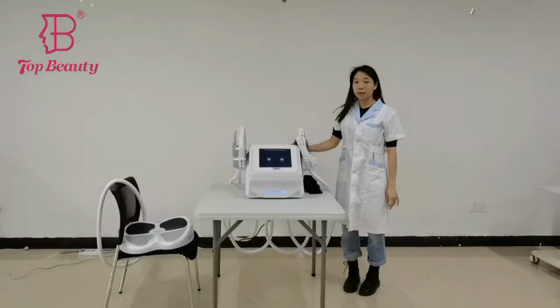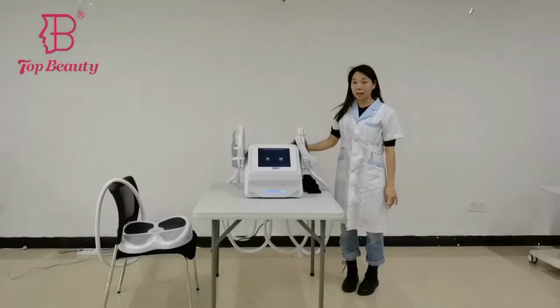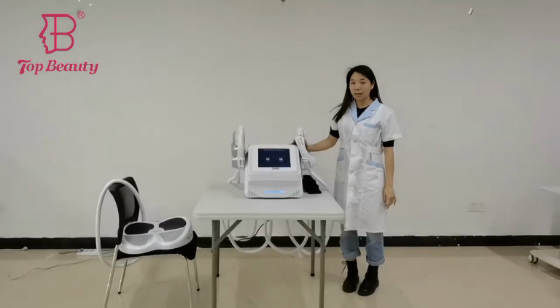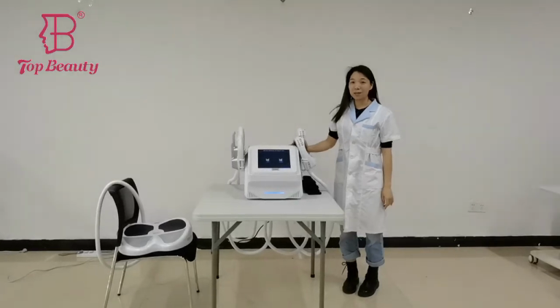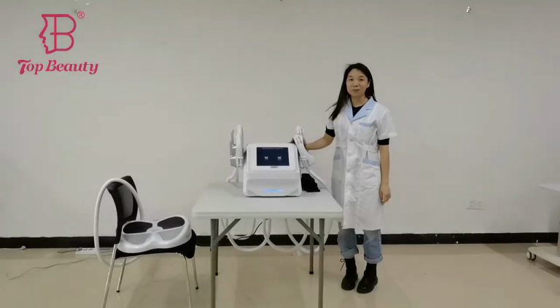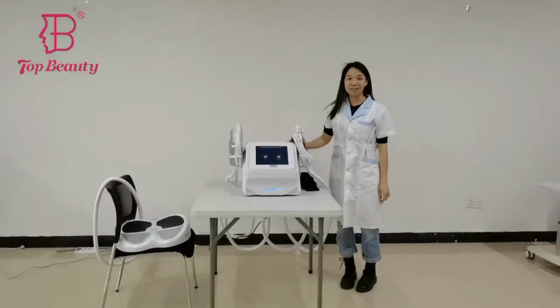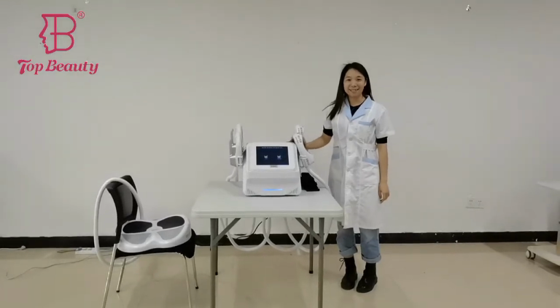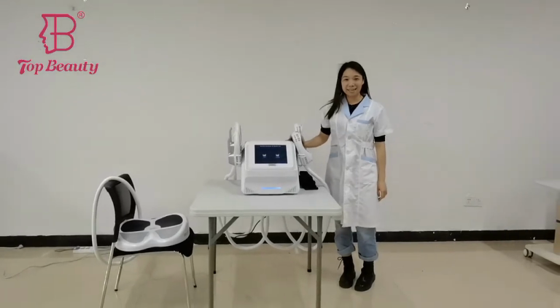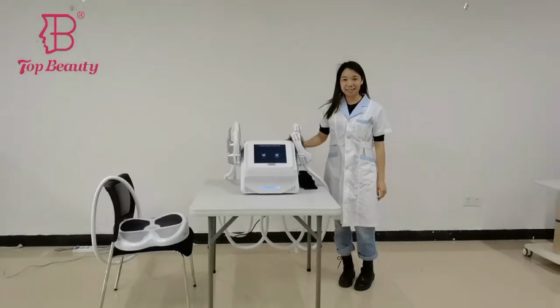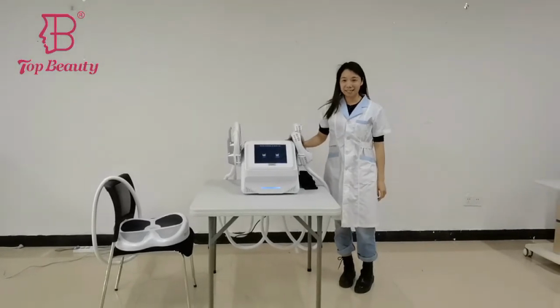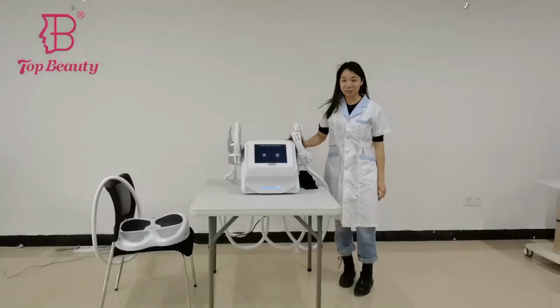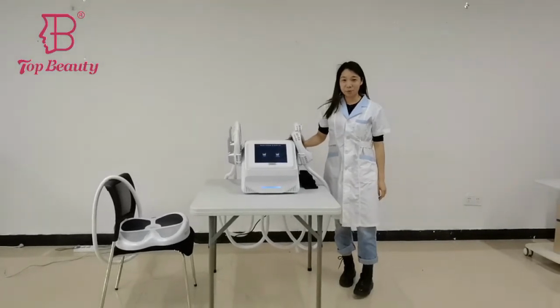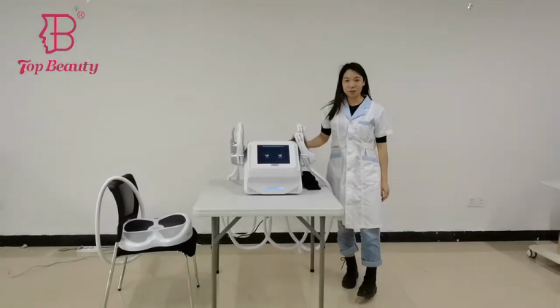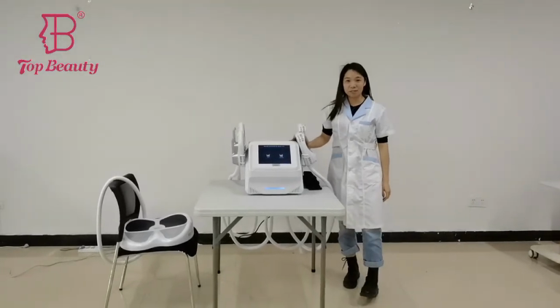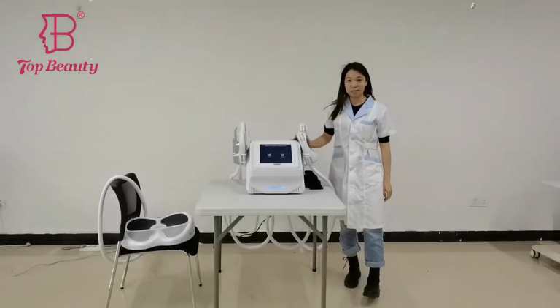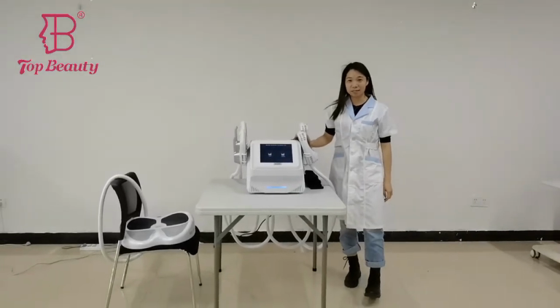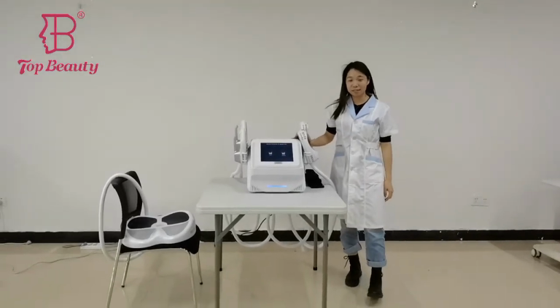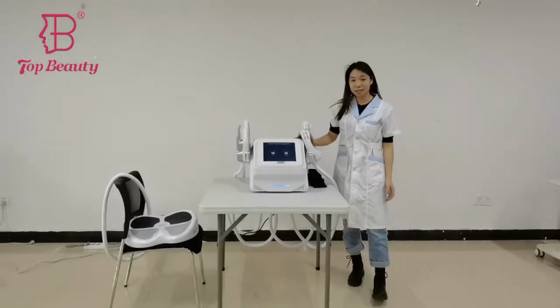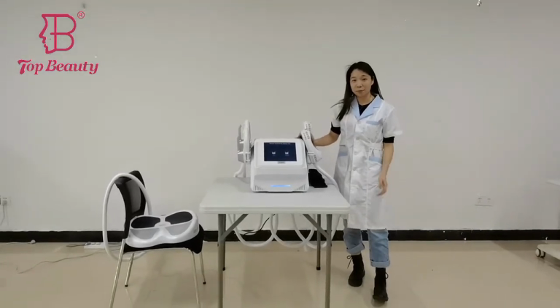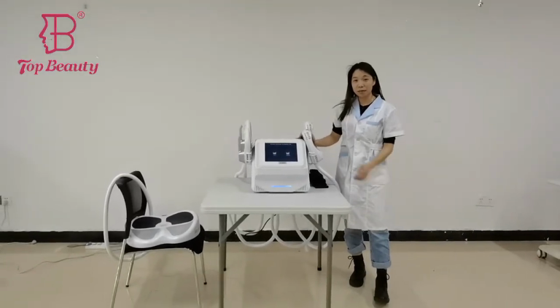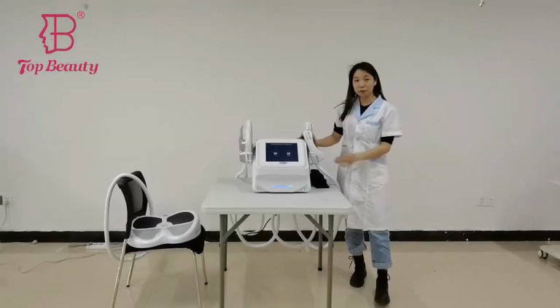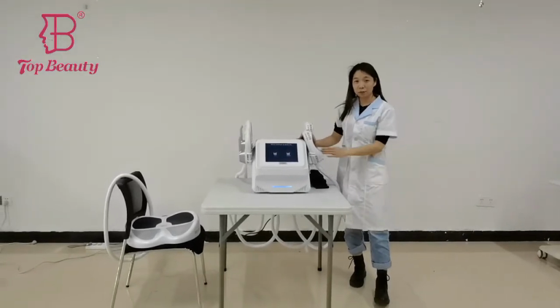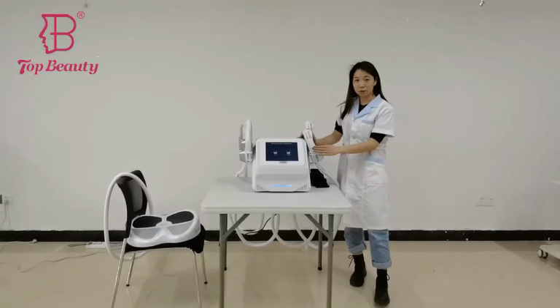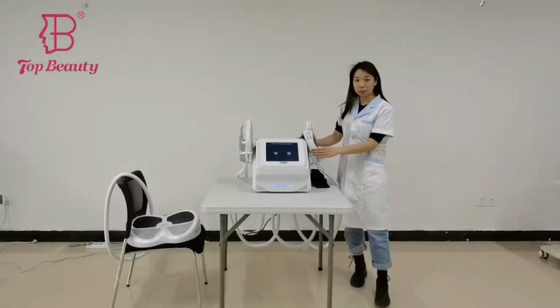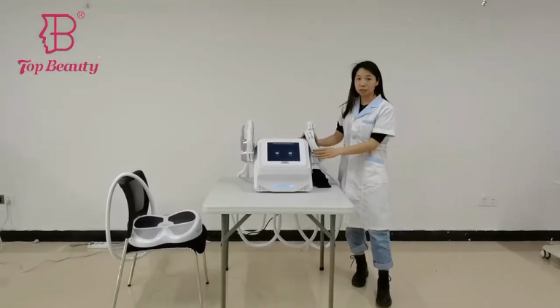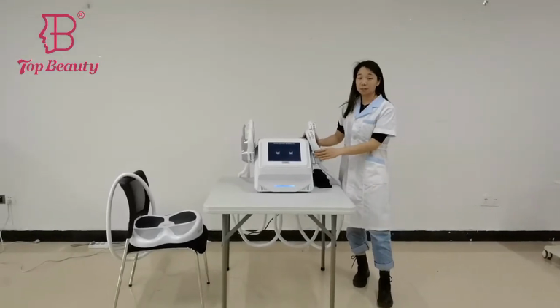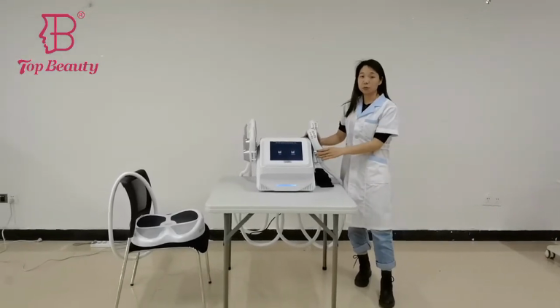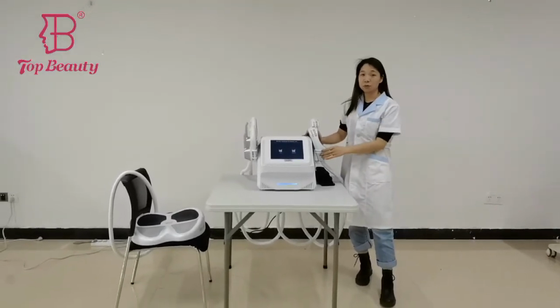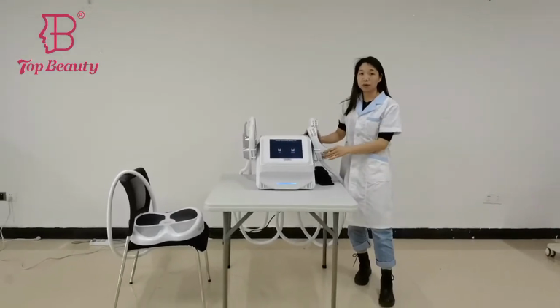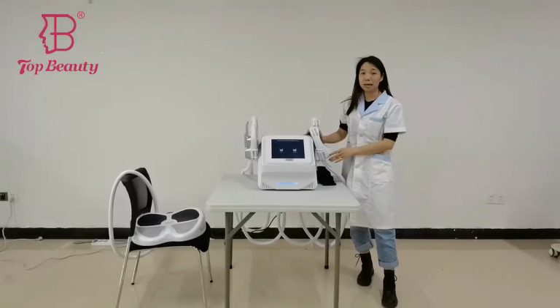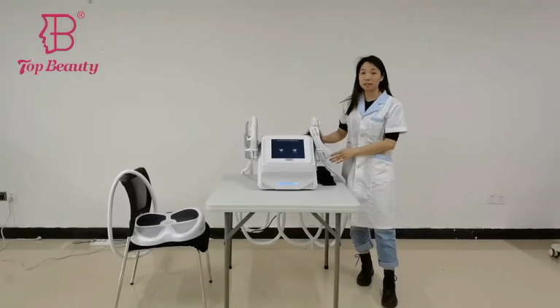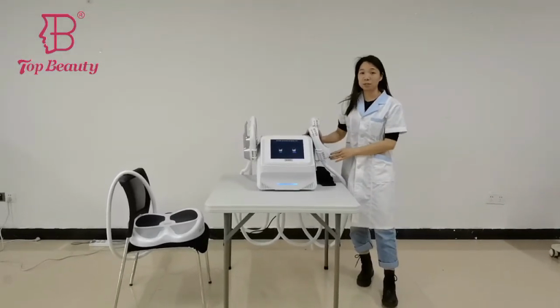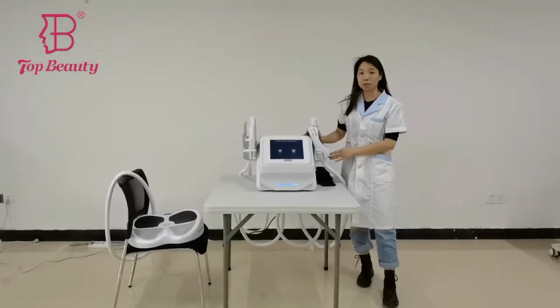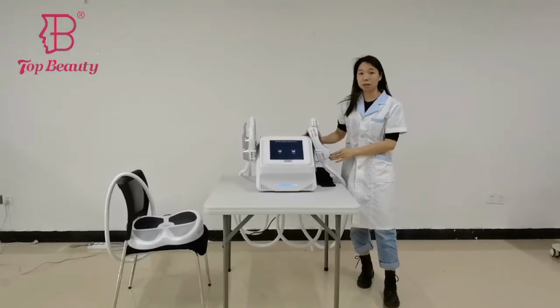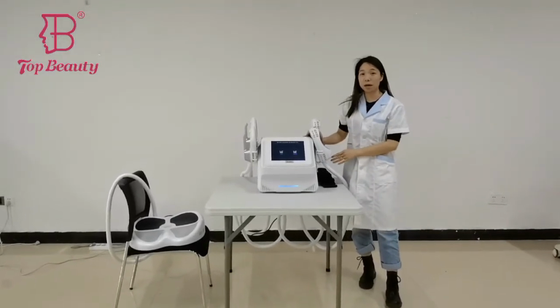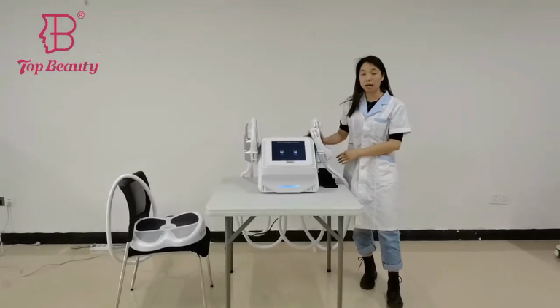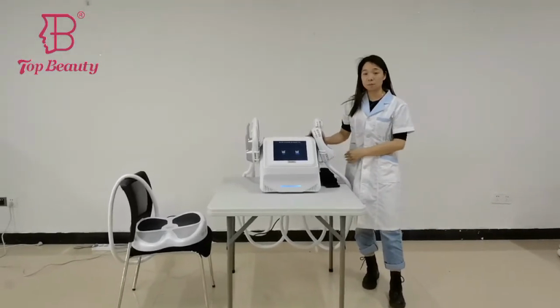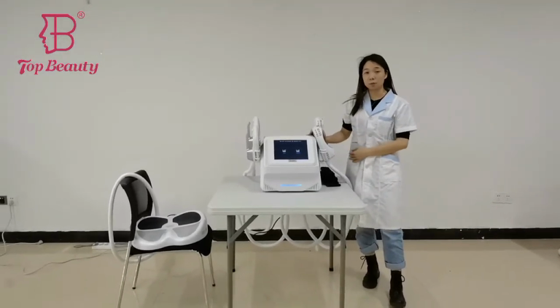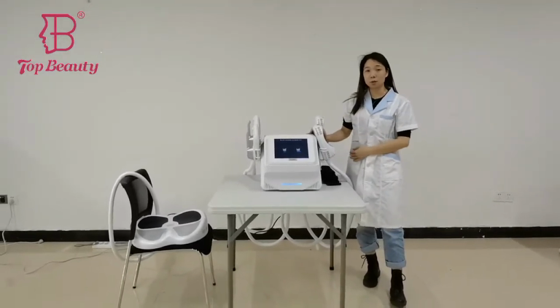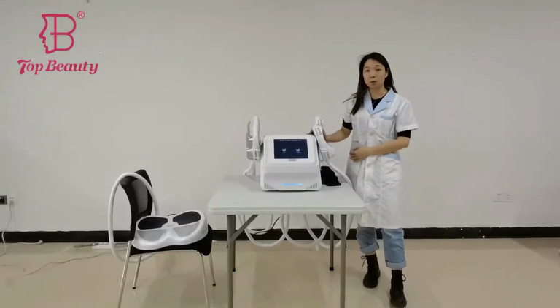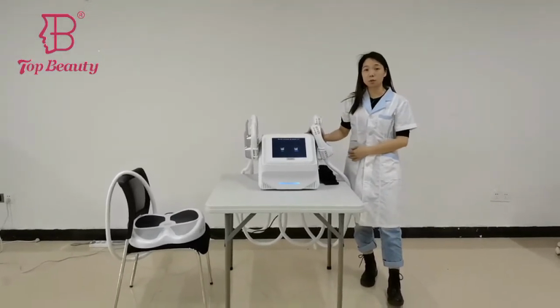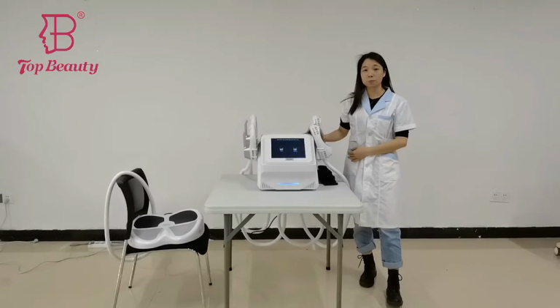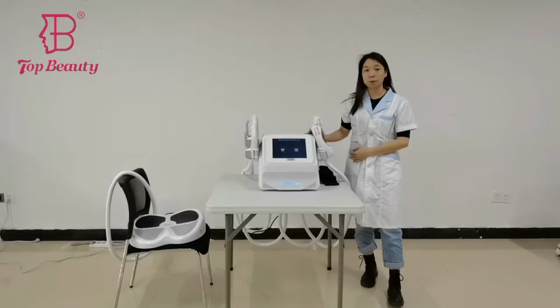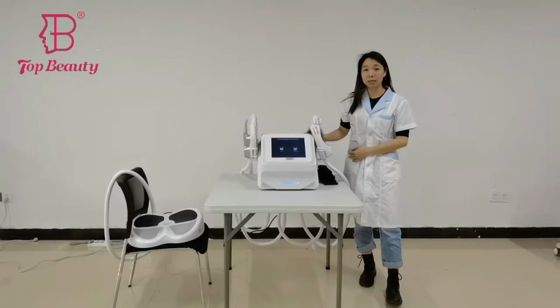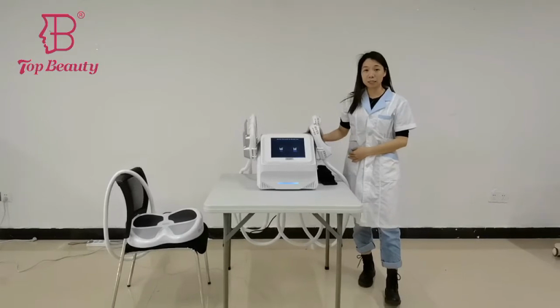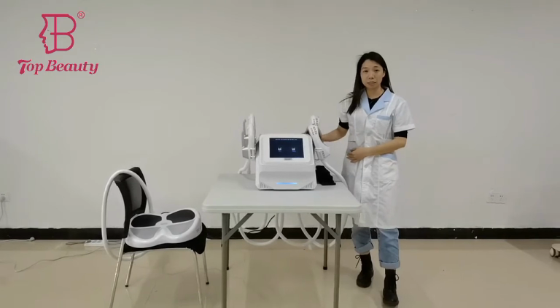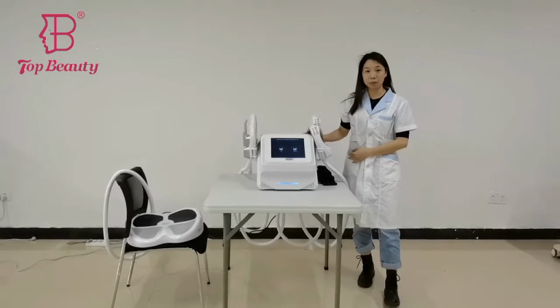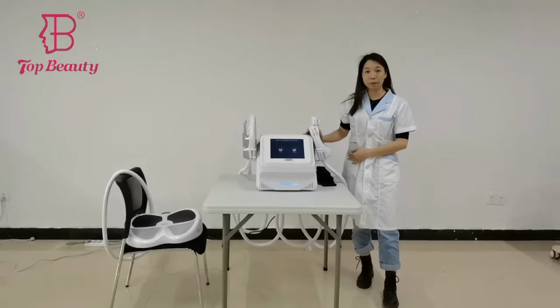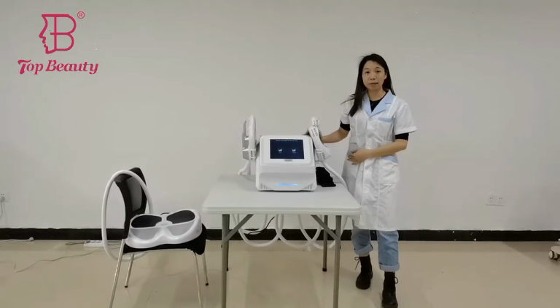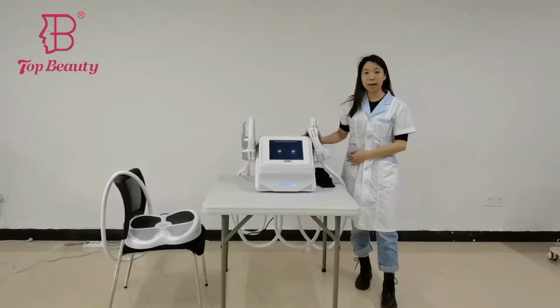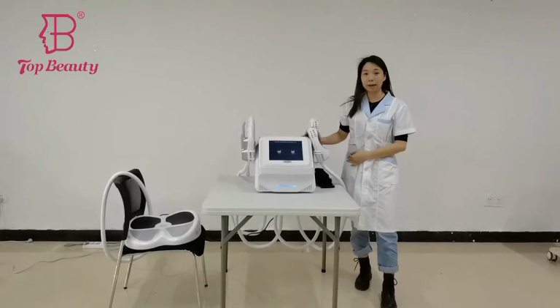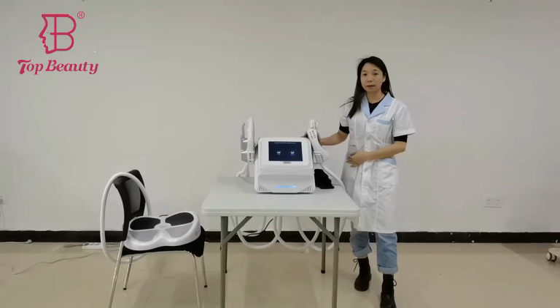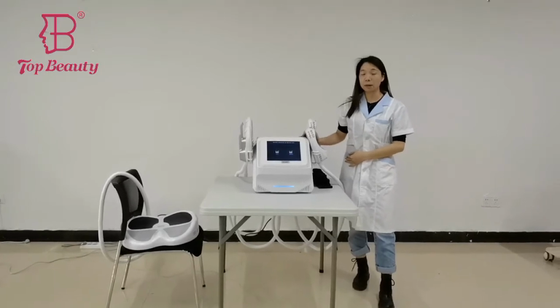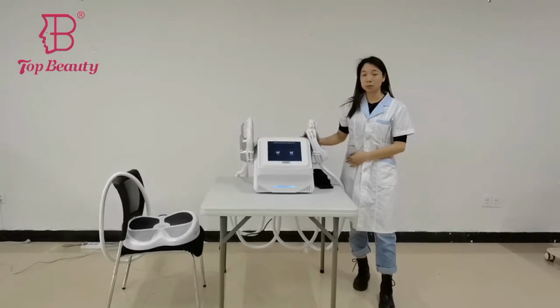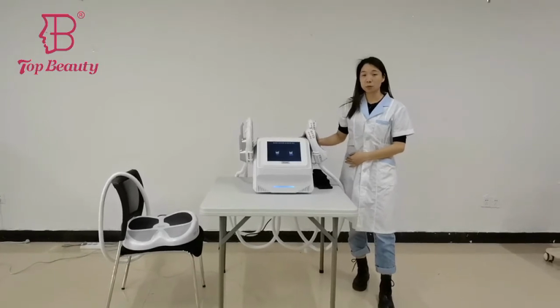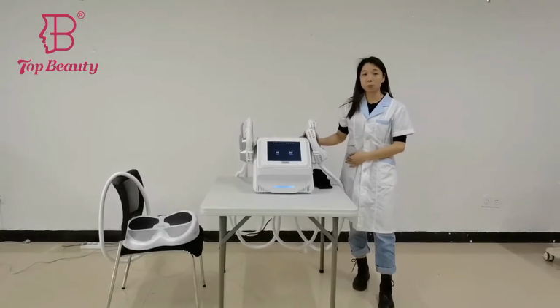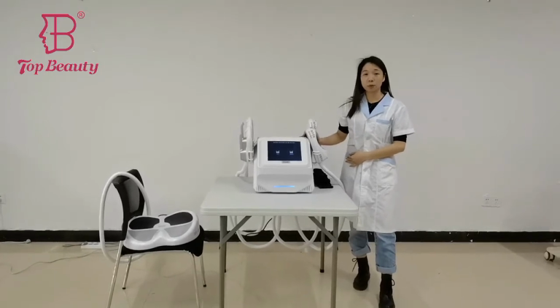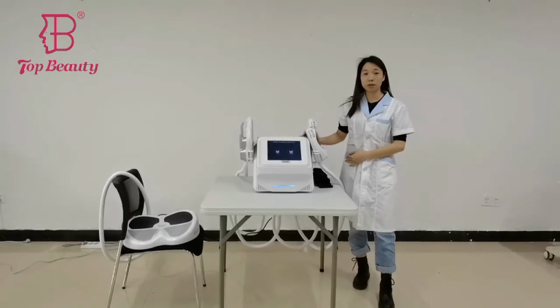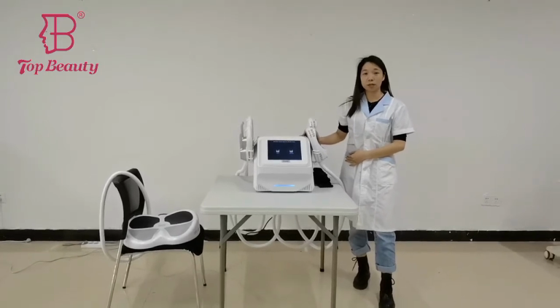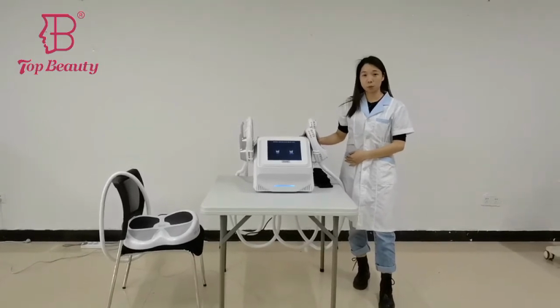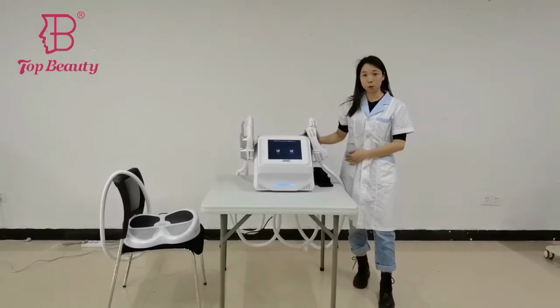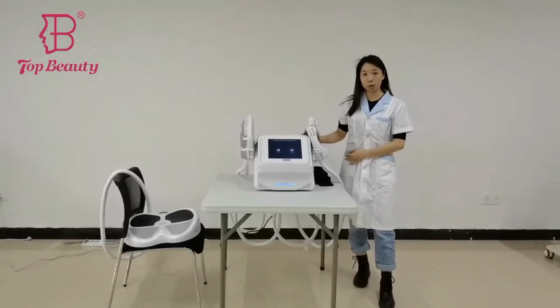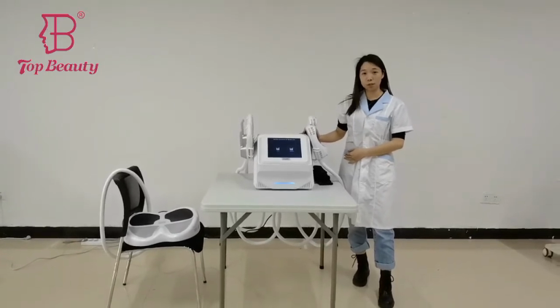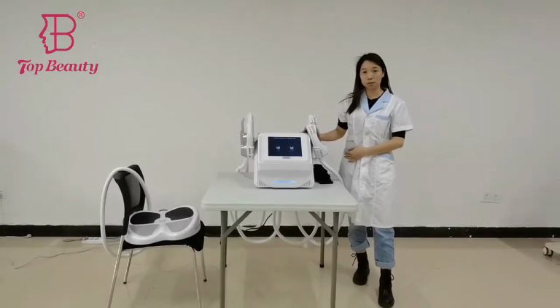Hello, this is Talk Beauty. Today, we like to introduce you guys the M-Spot body slimming and the muscle building device.